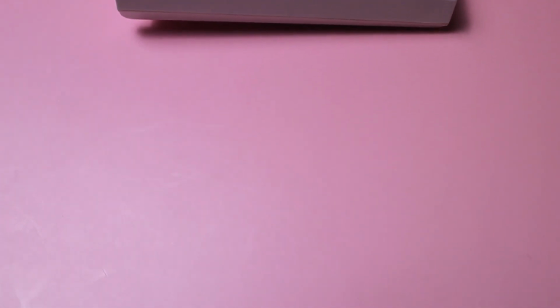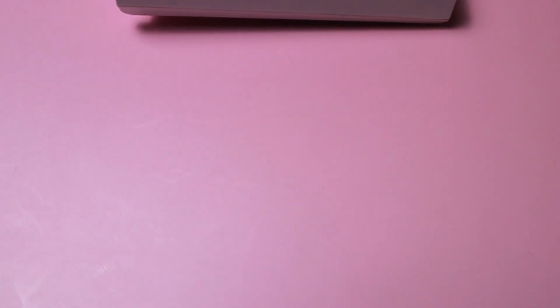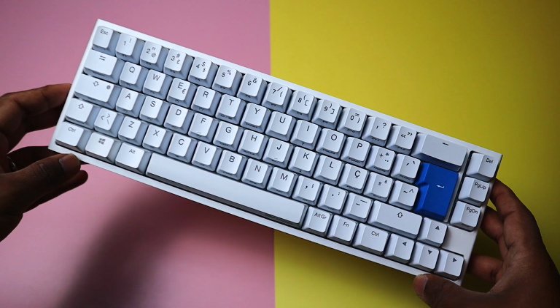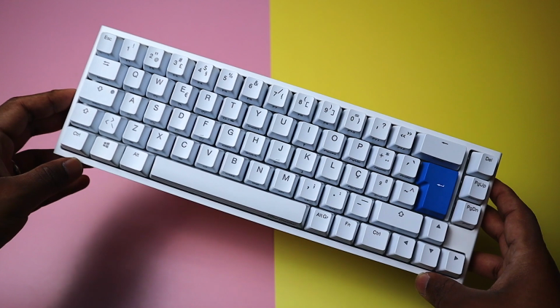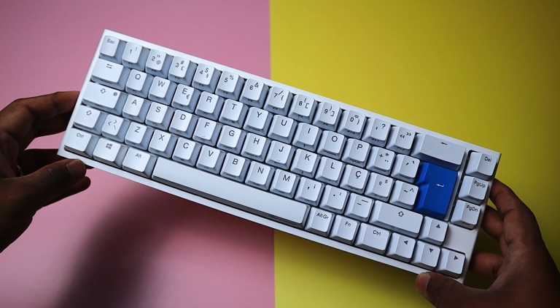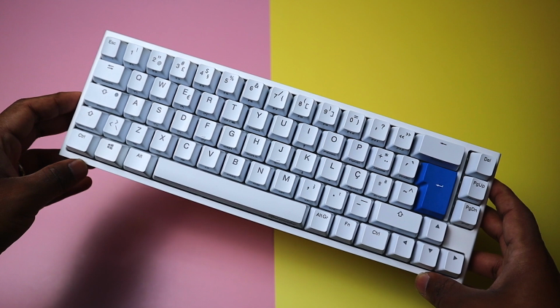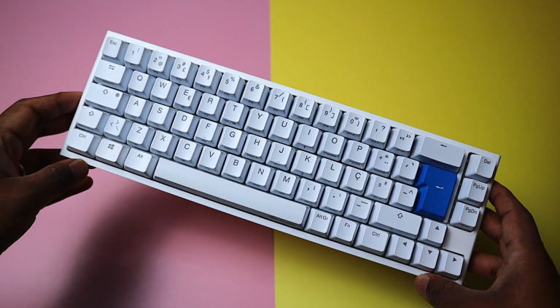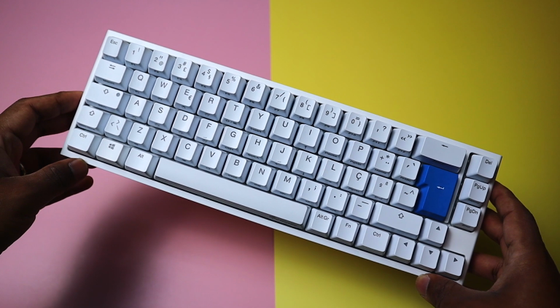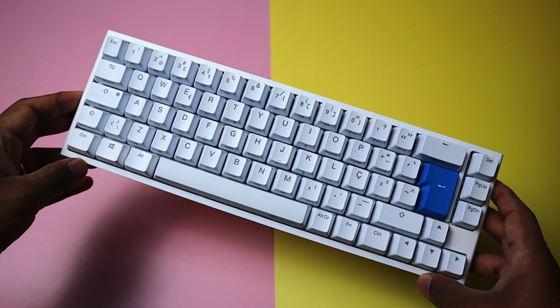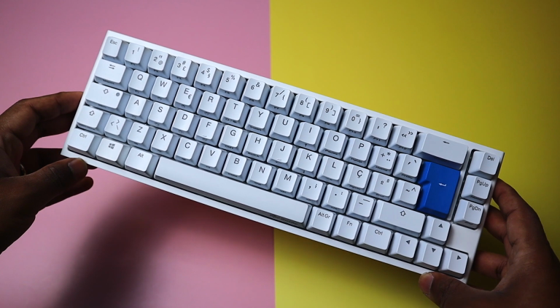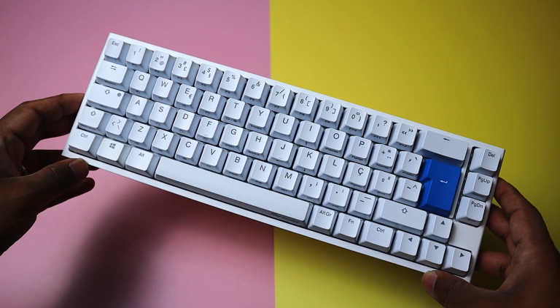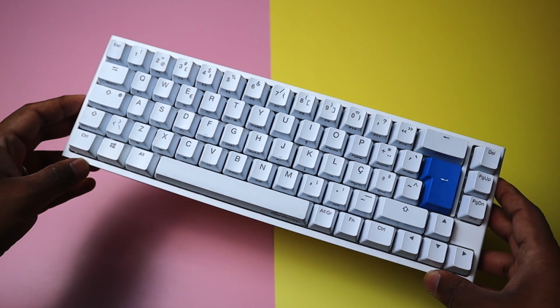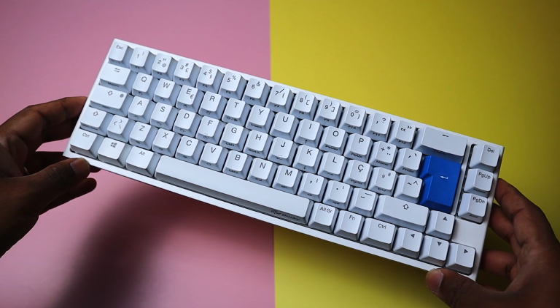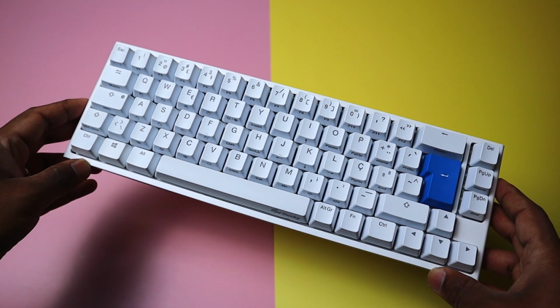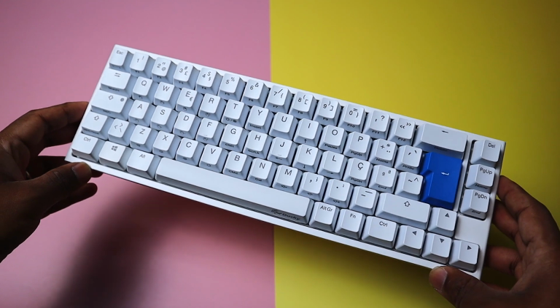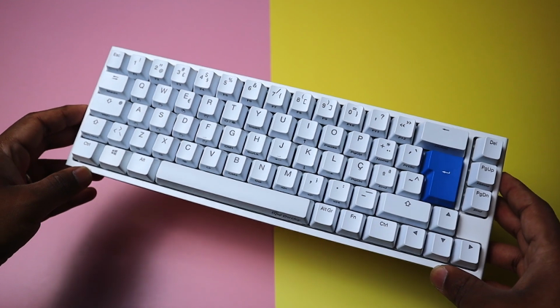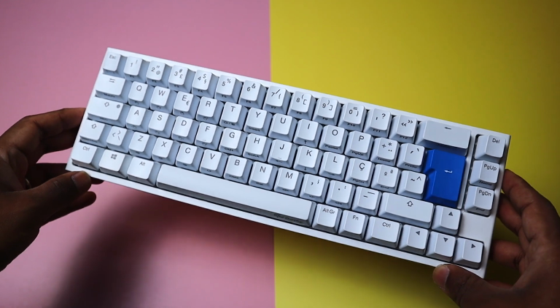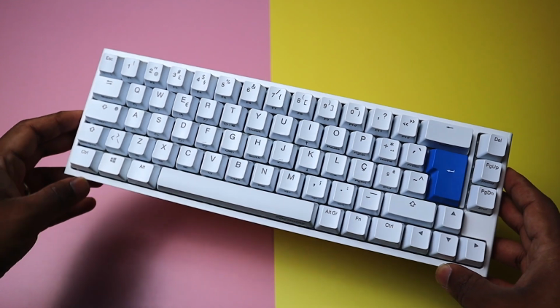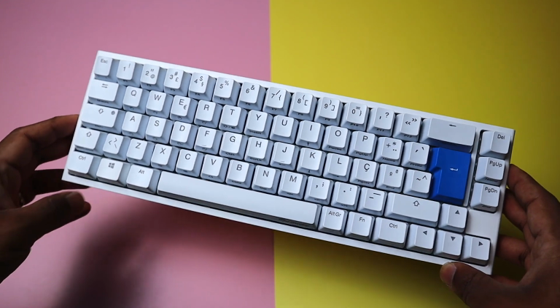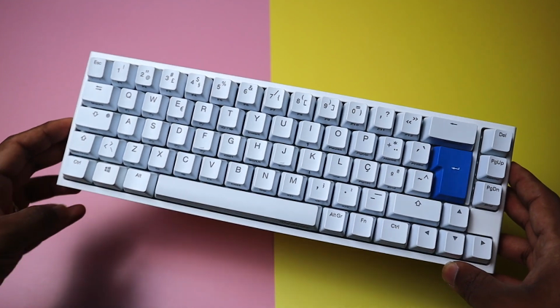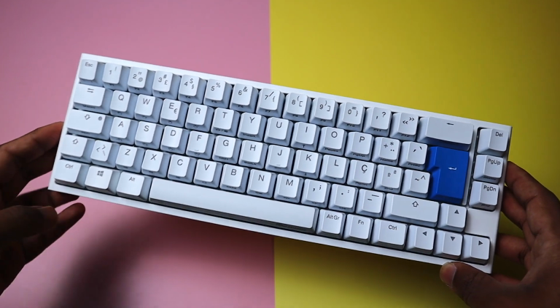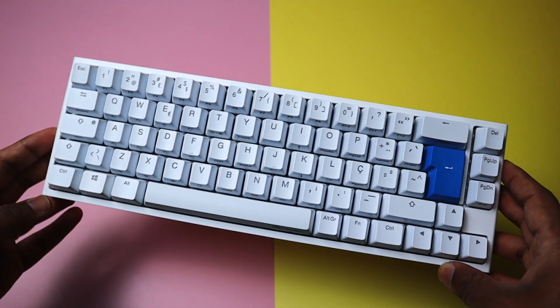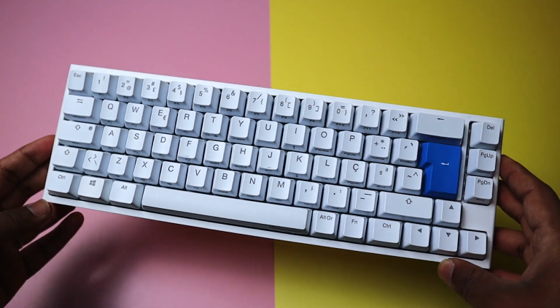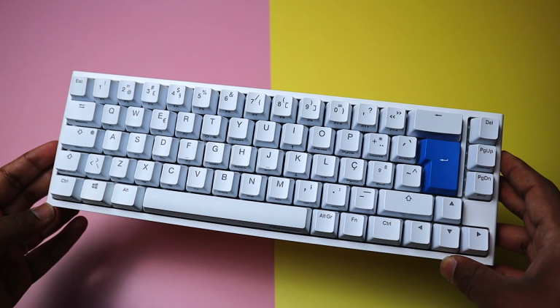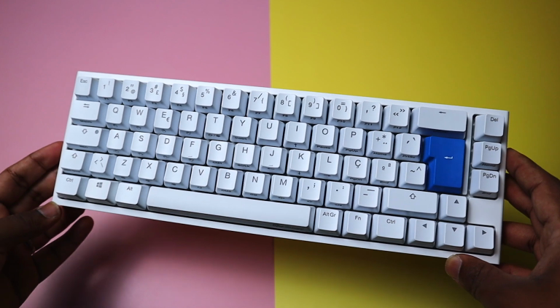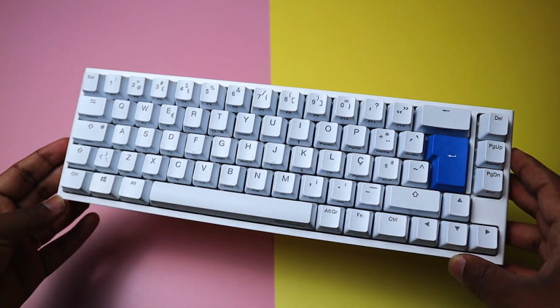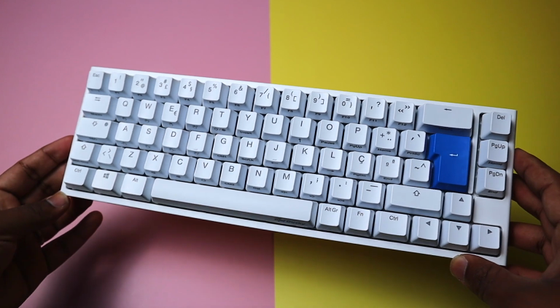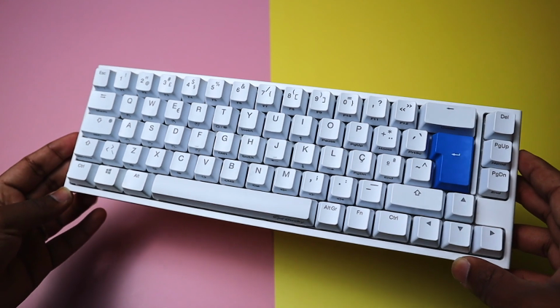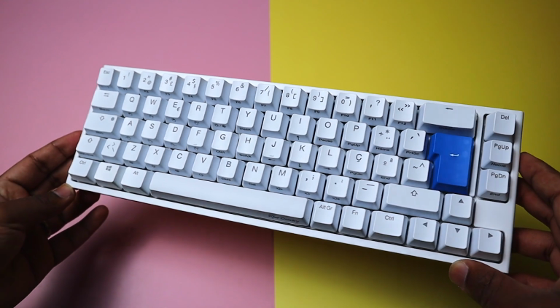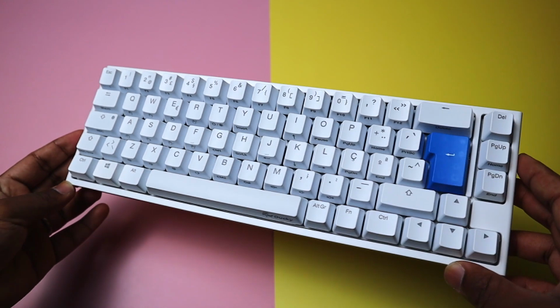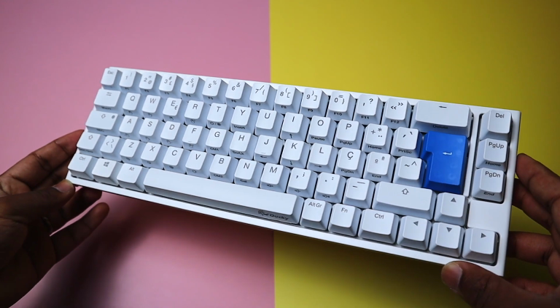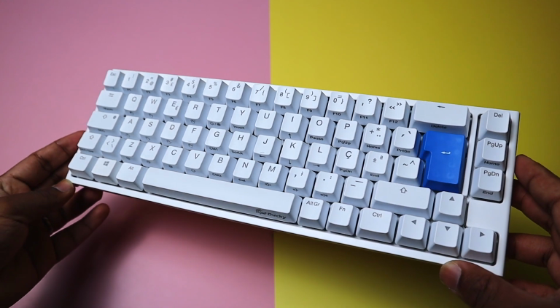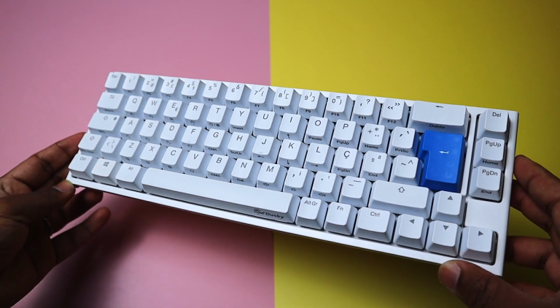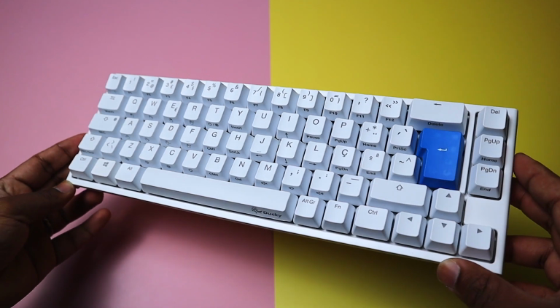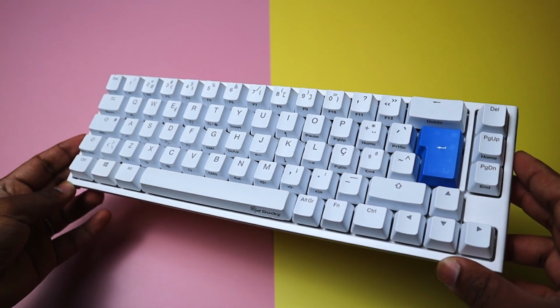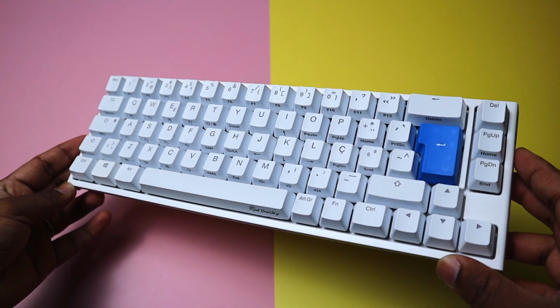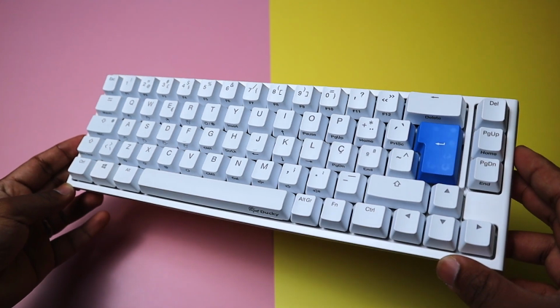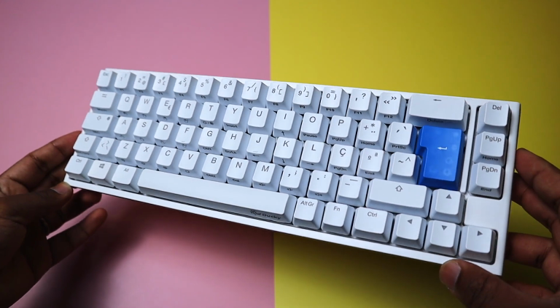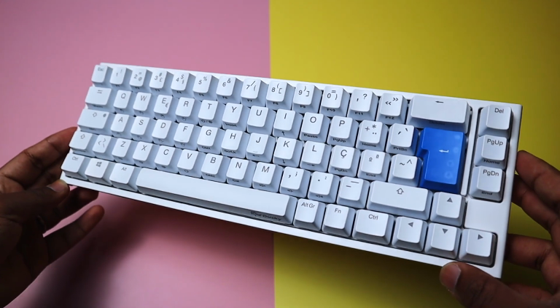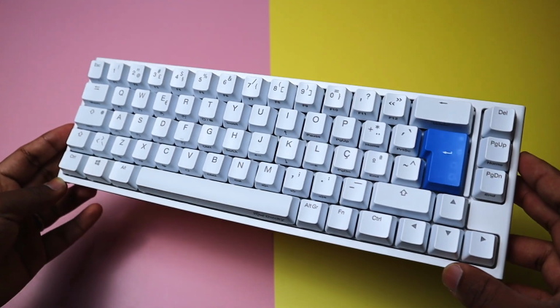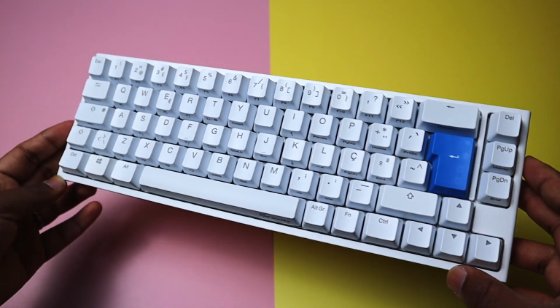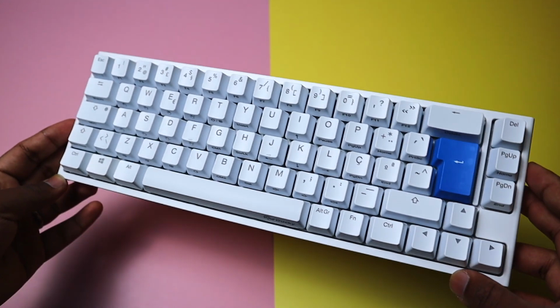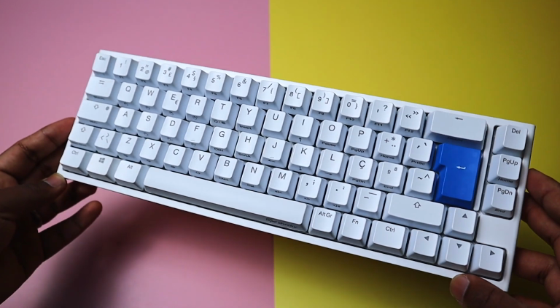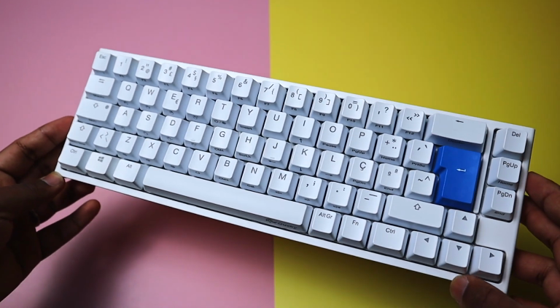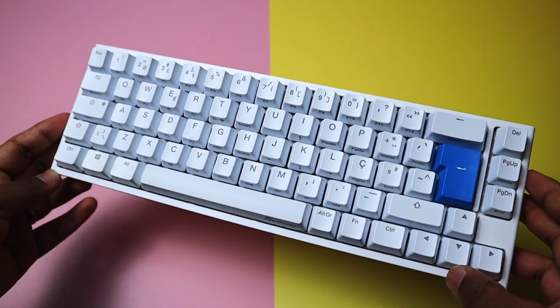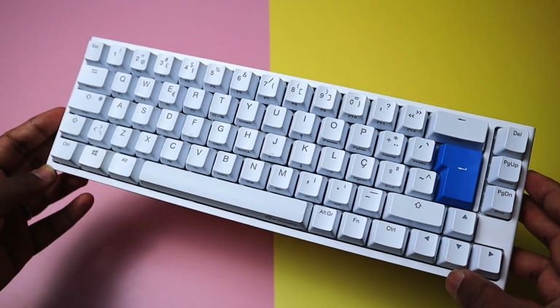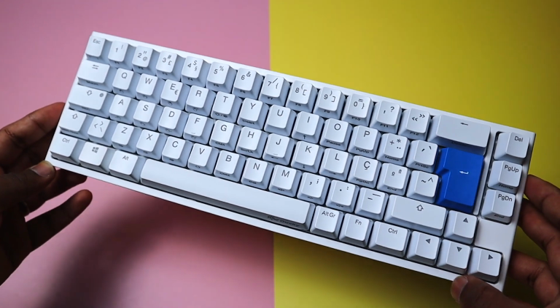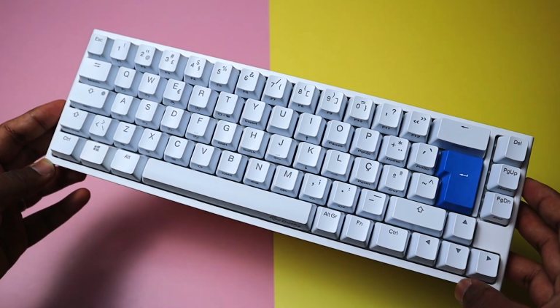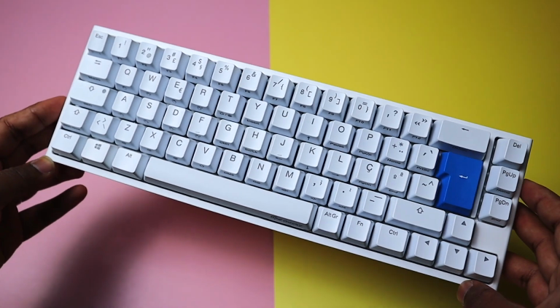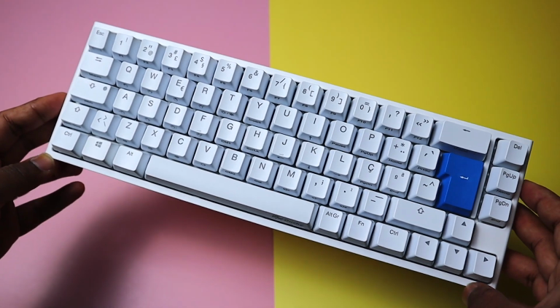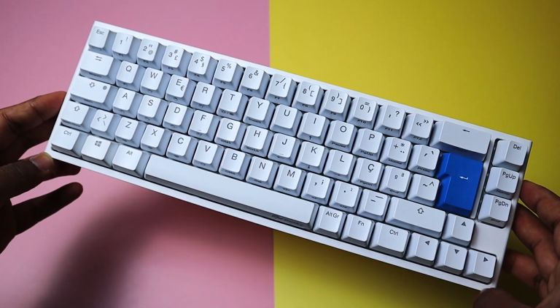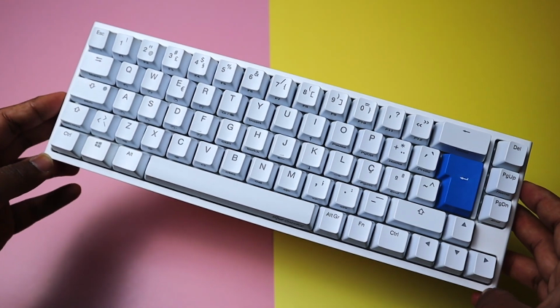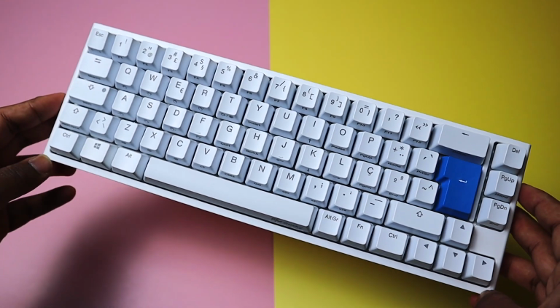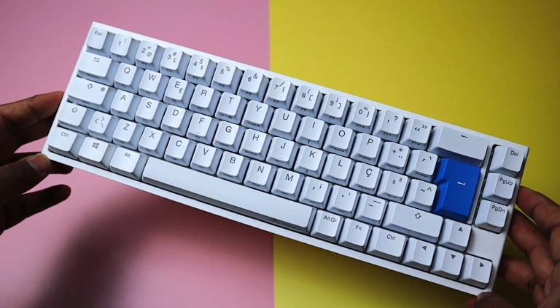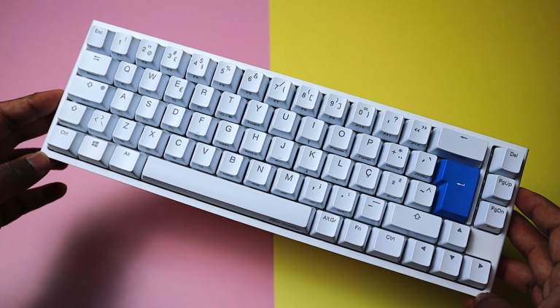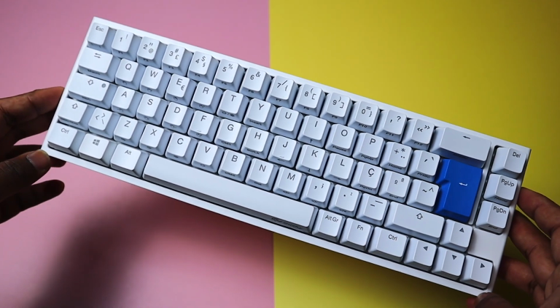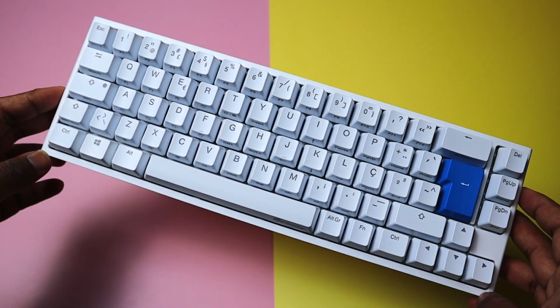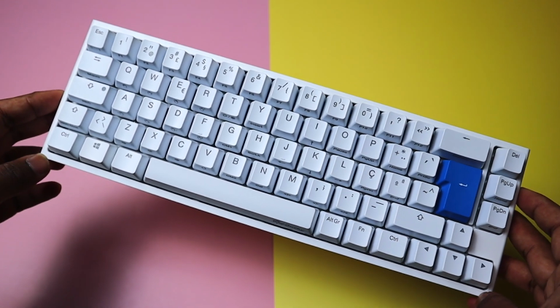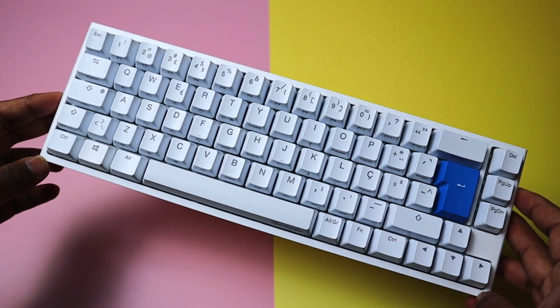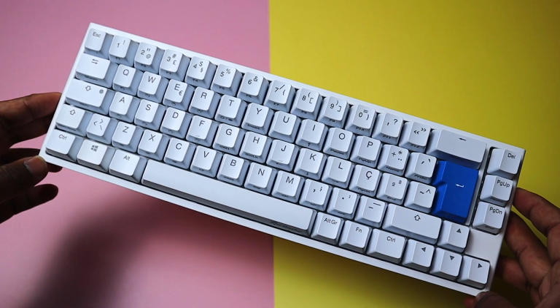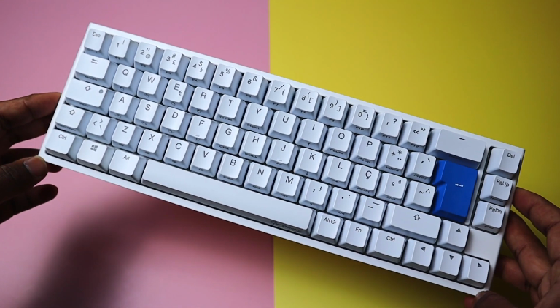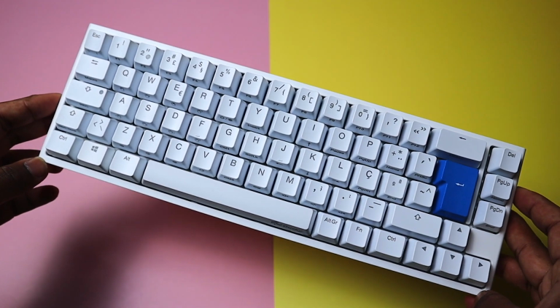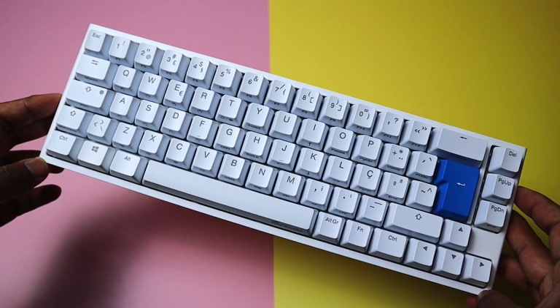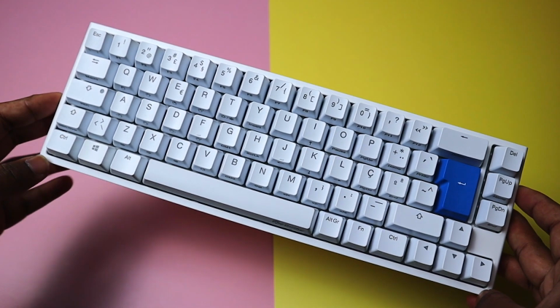I didn't really end up modding this keyboard because of reasons I'll get into later. Here's what it sounds like in stock configuration.